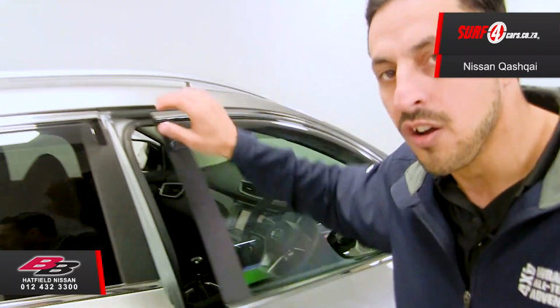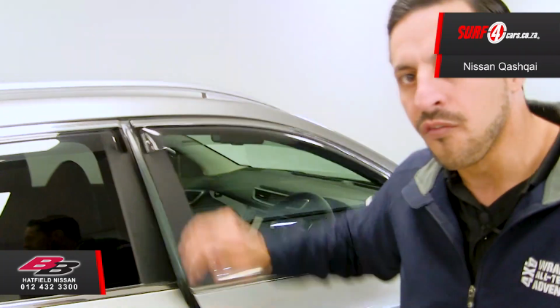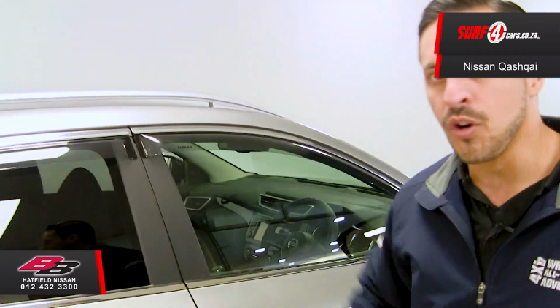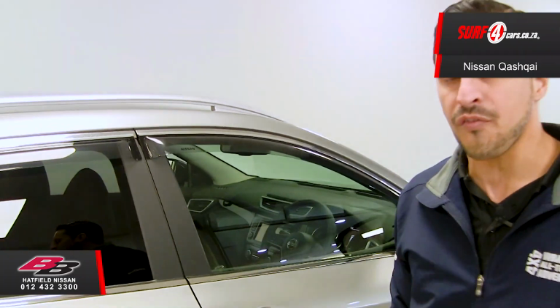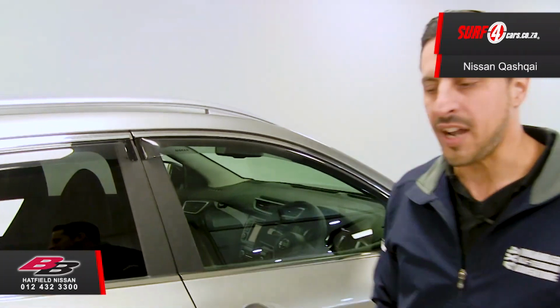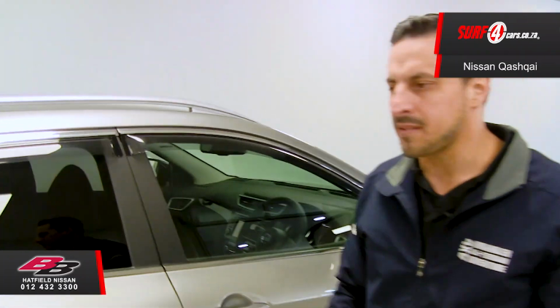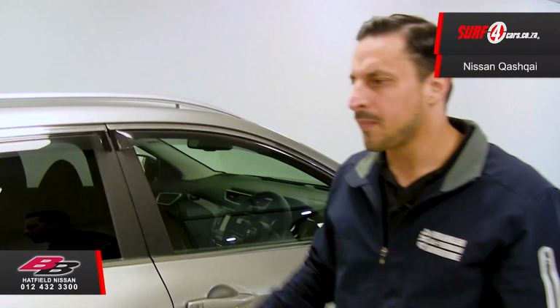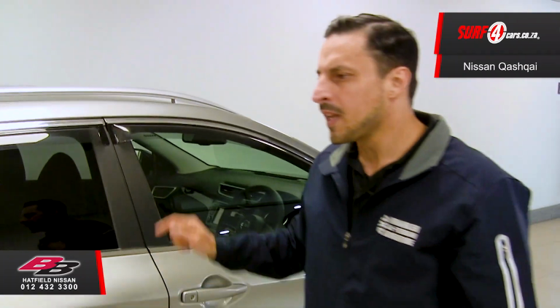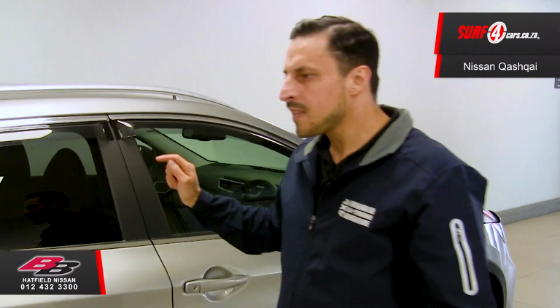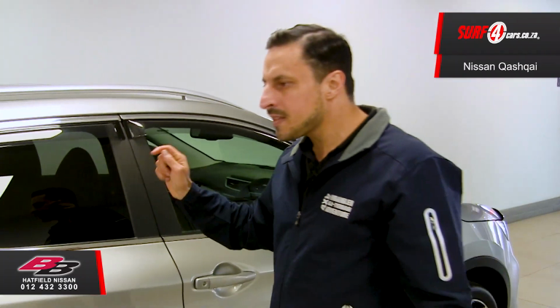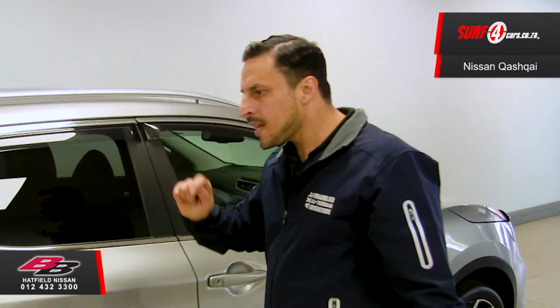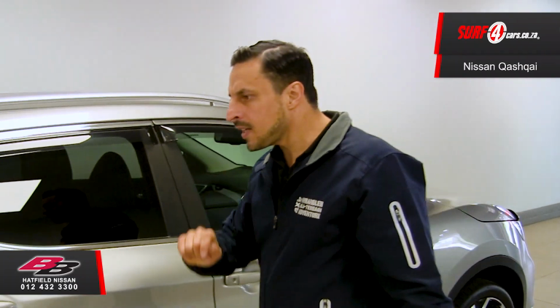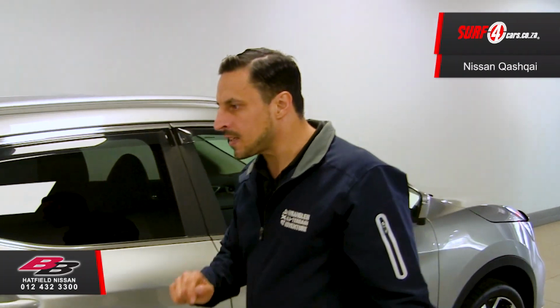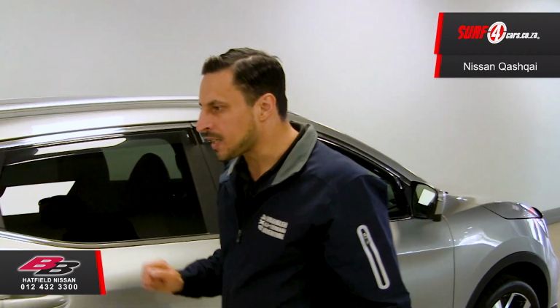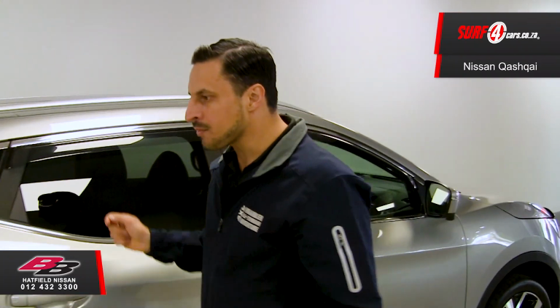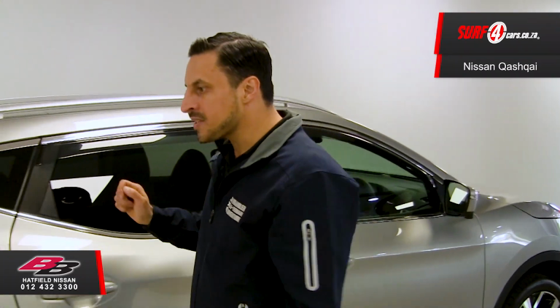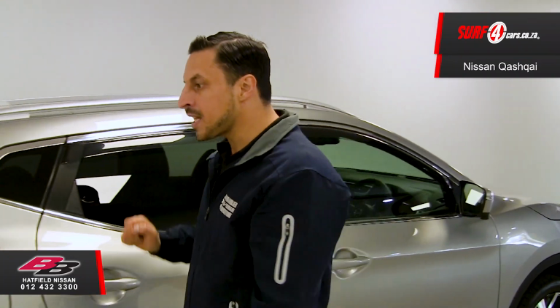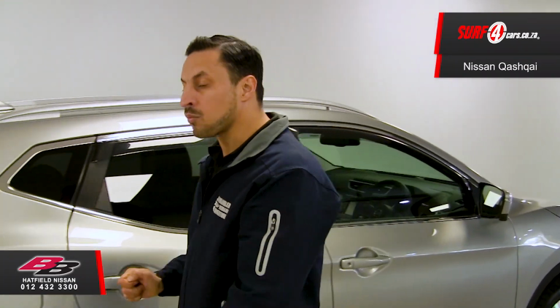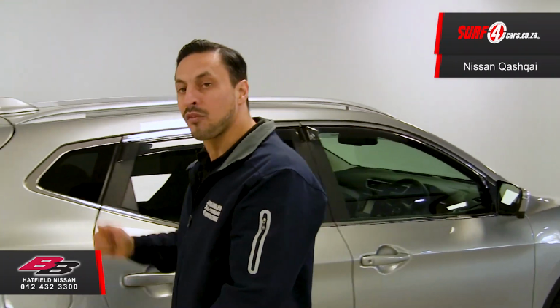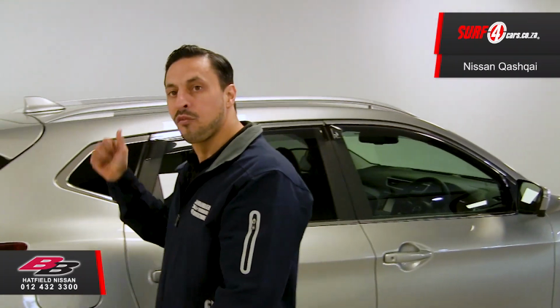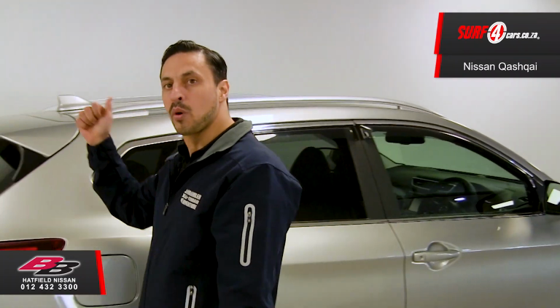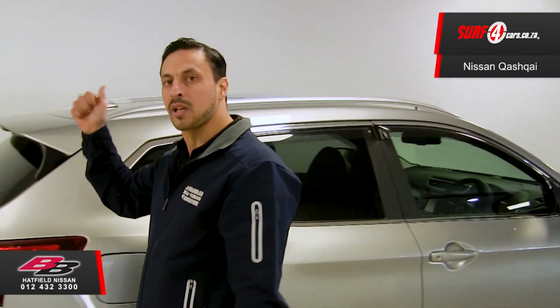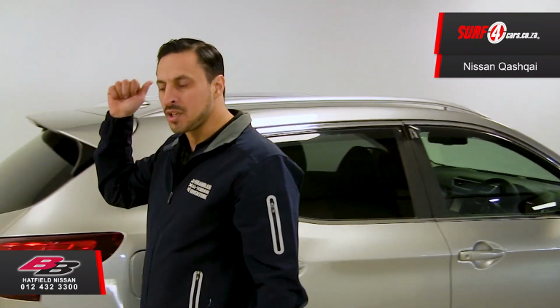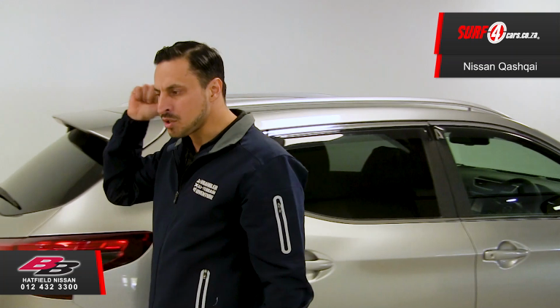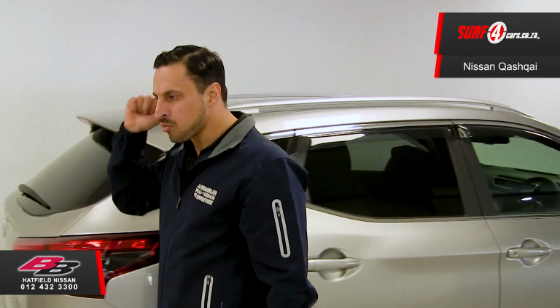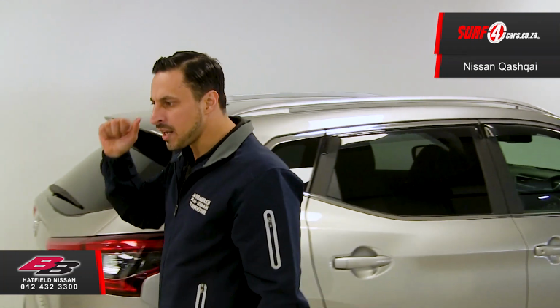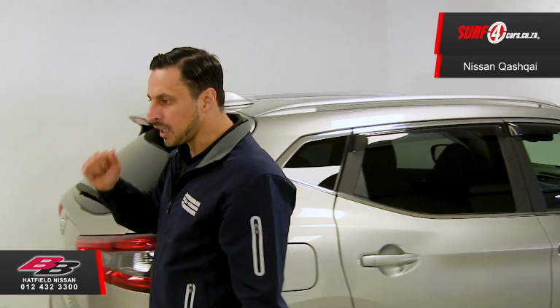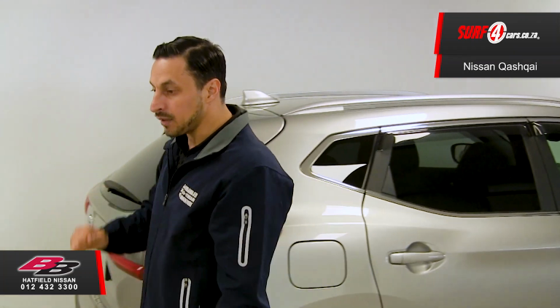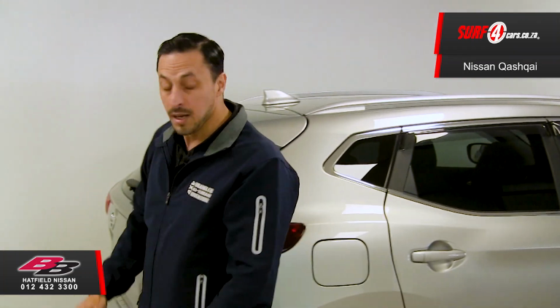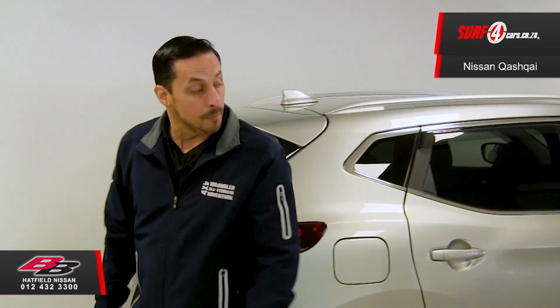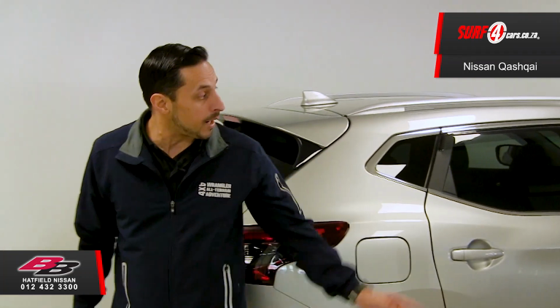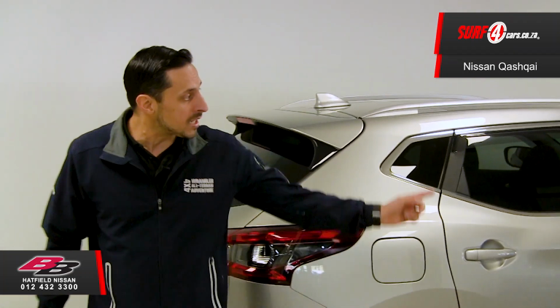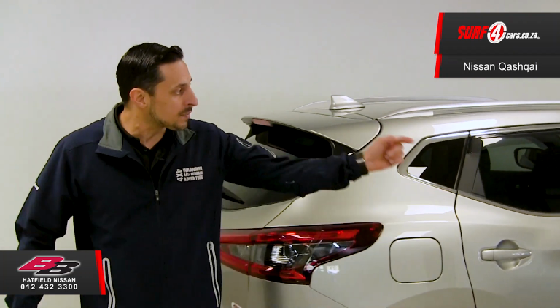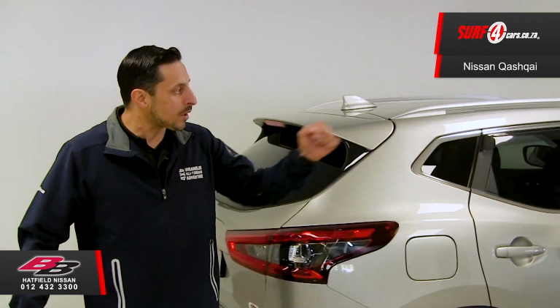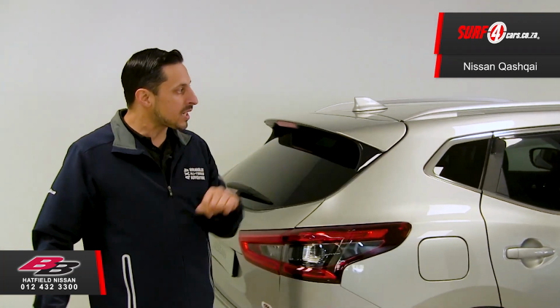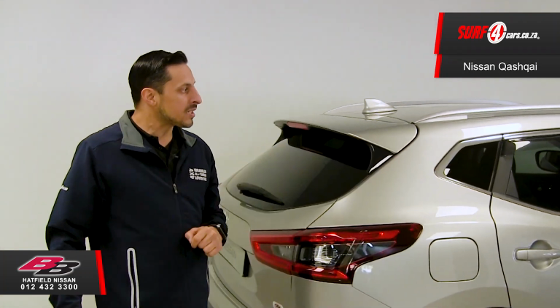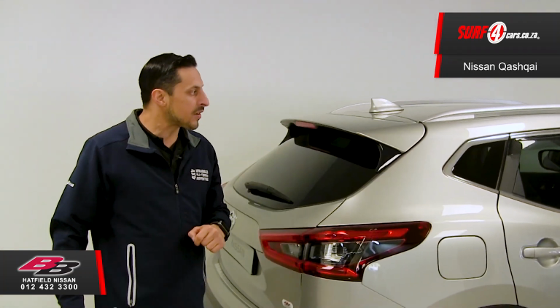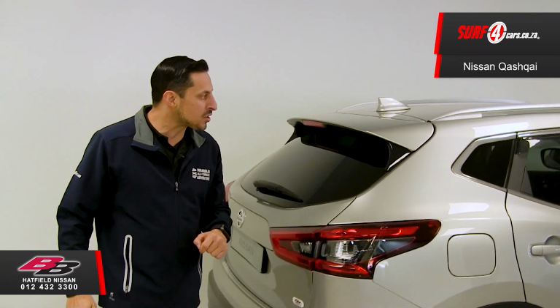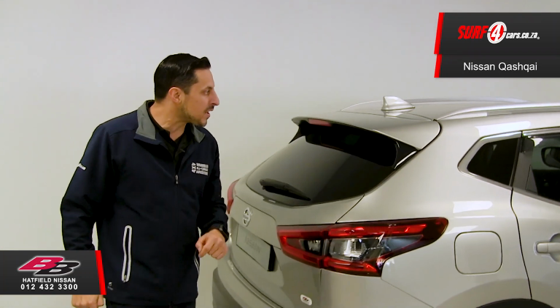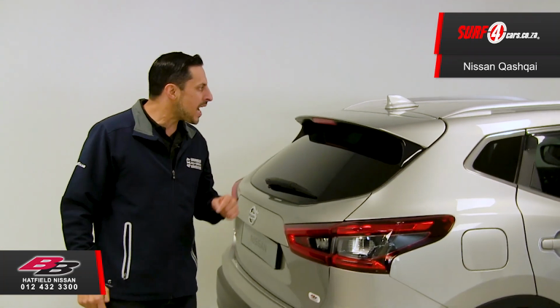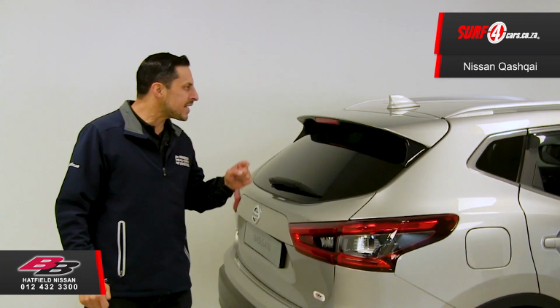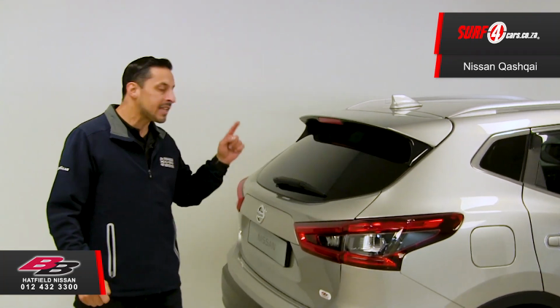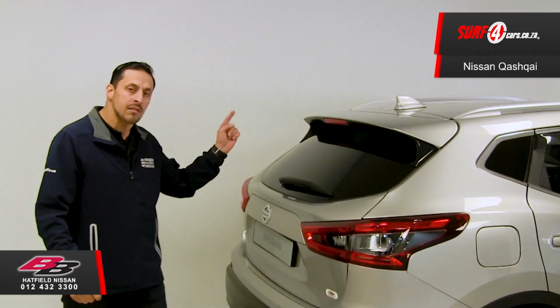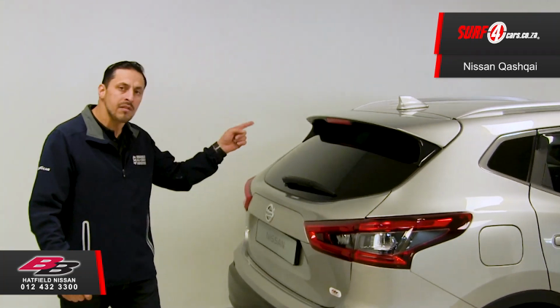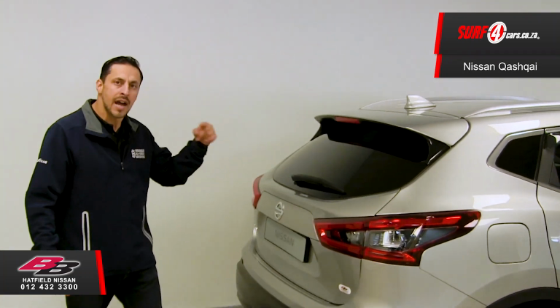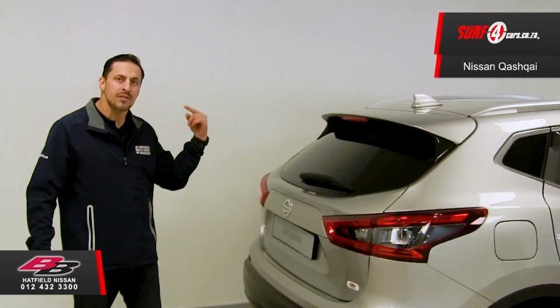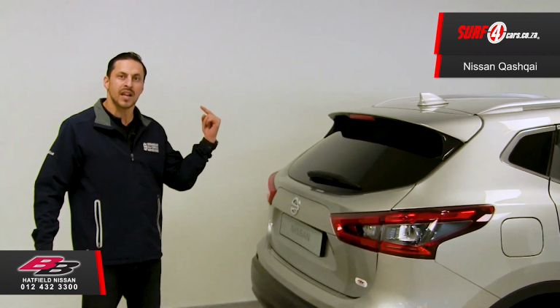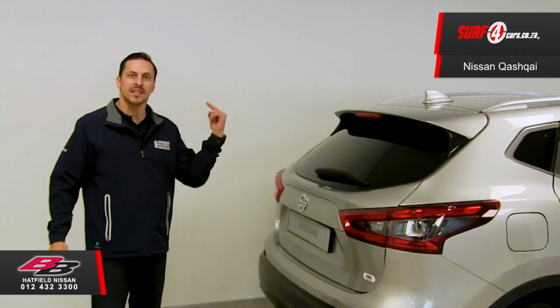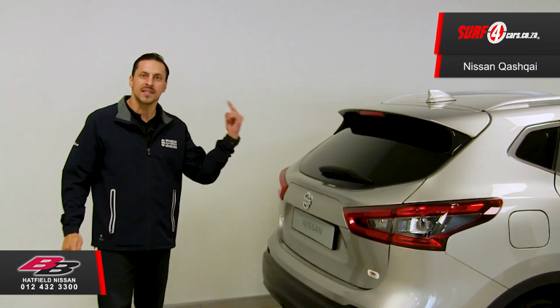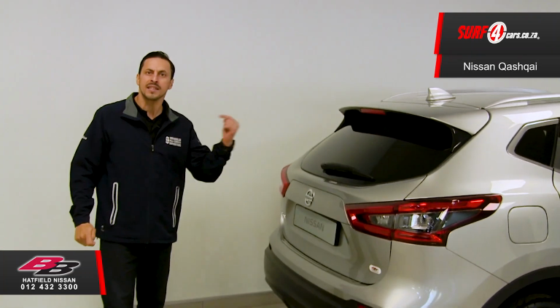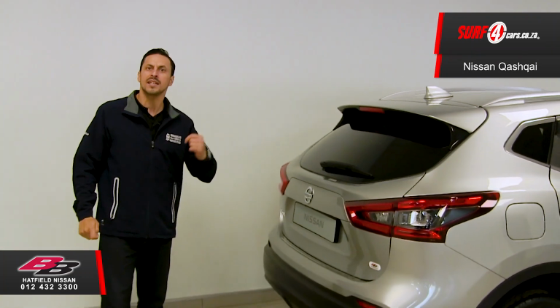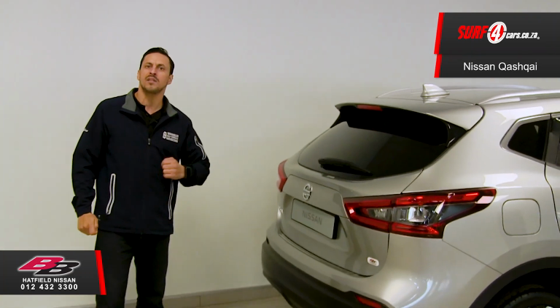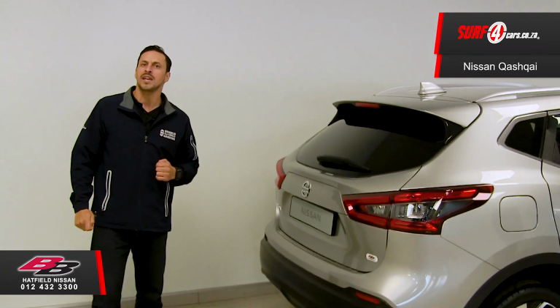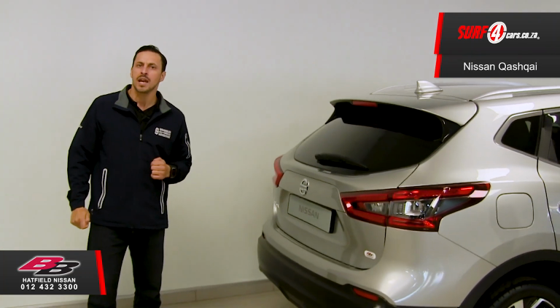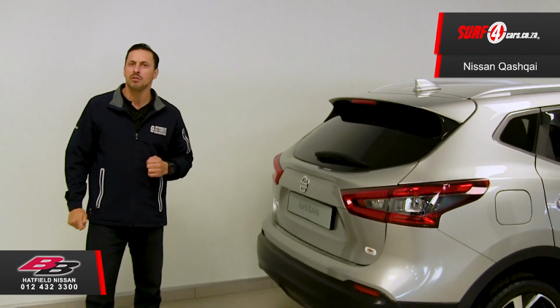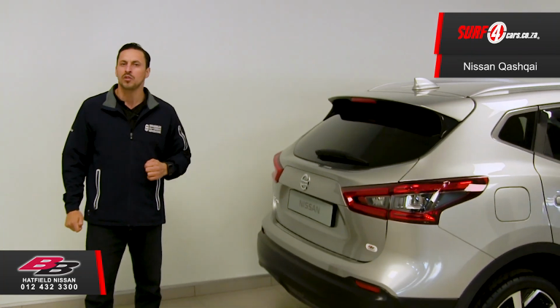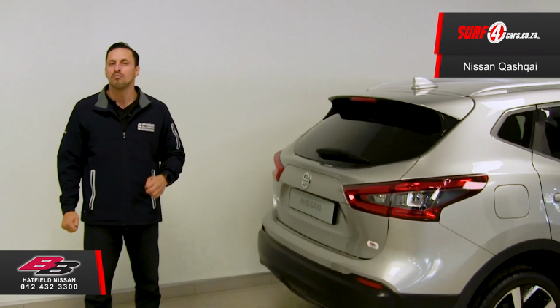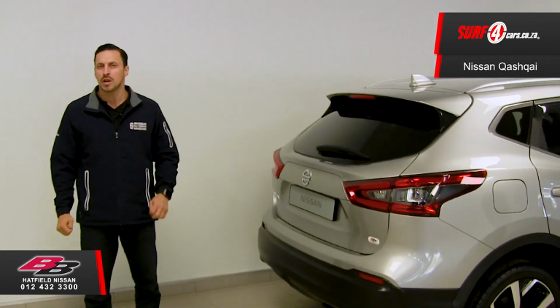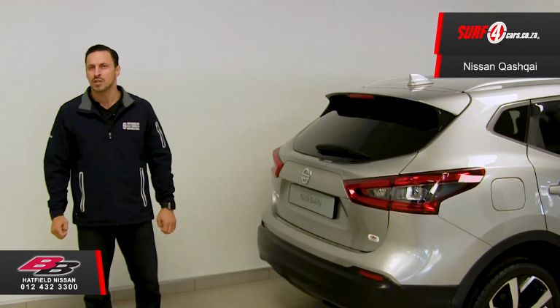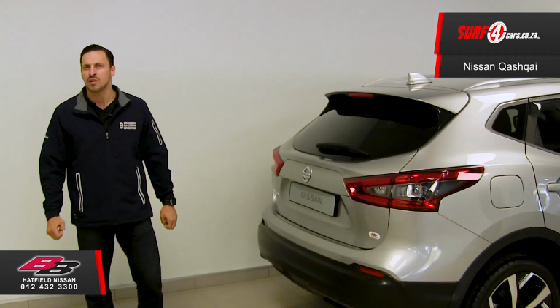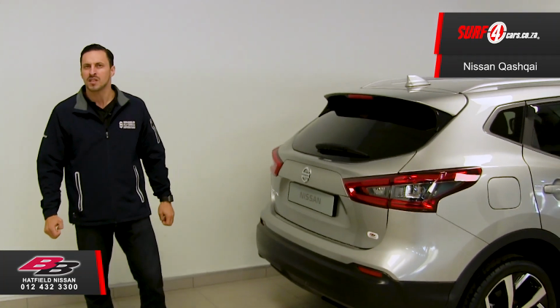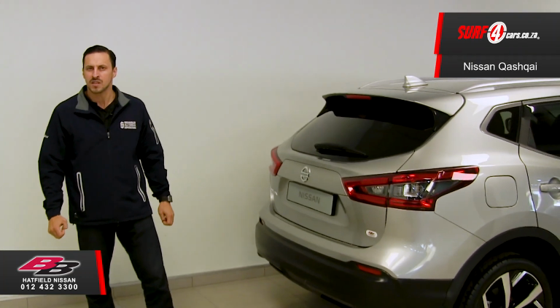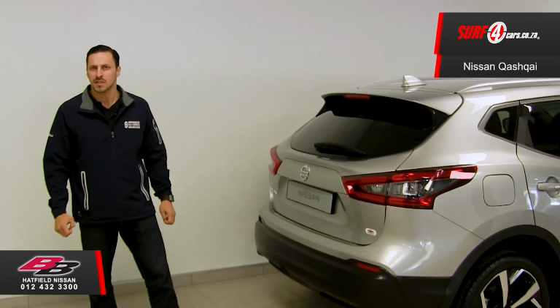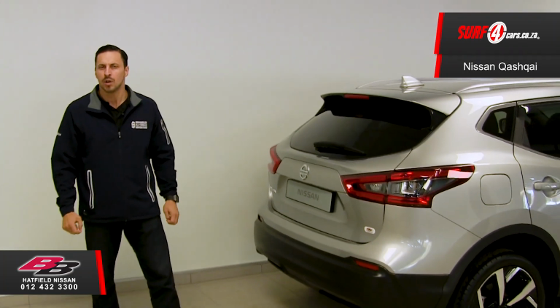Fourth fact: the Tecno comes standard with forward collision braking, blind spot intervention, and a 360-degree camera view monitoring system.